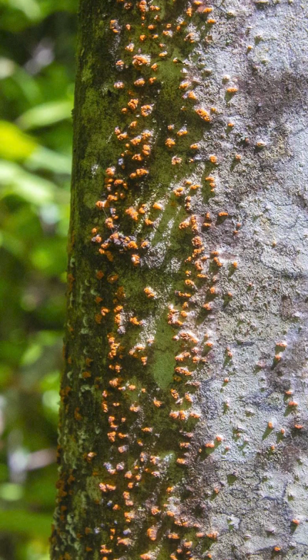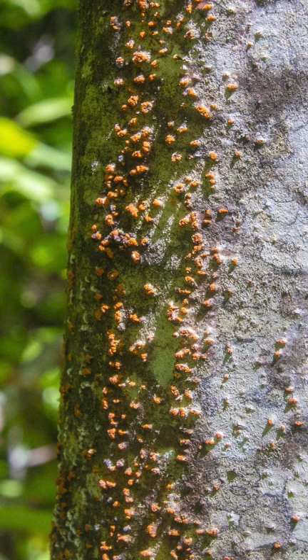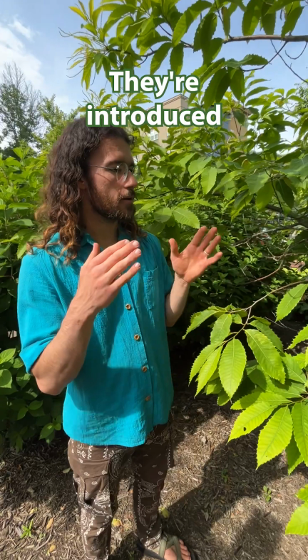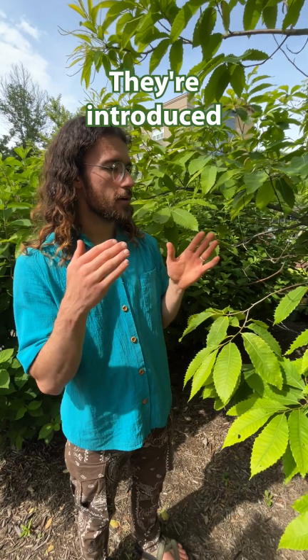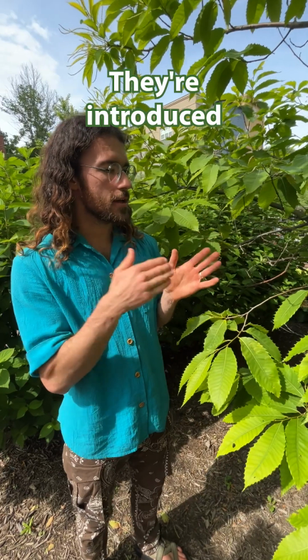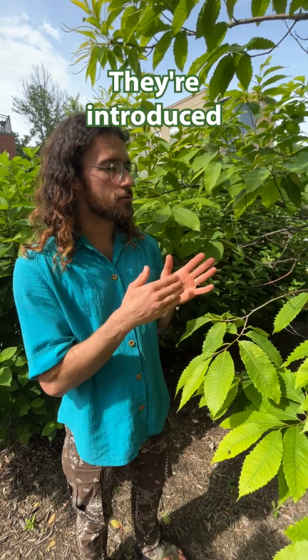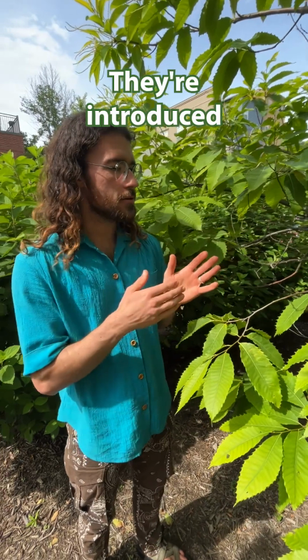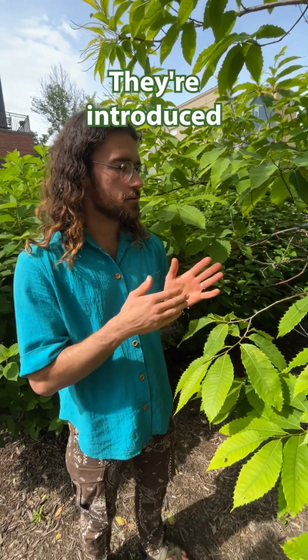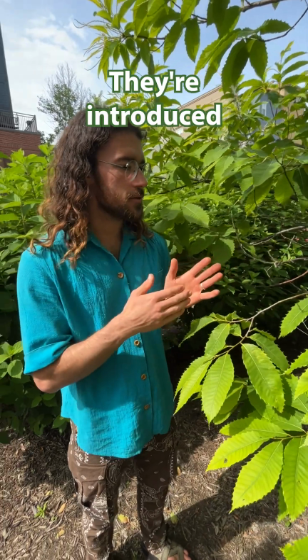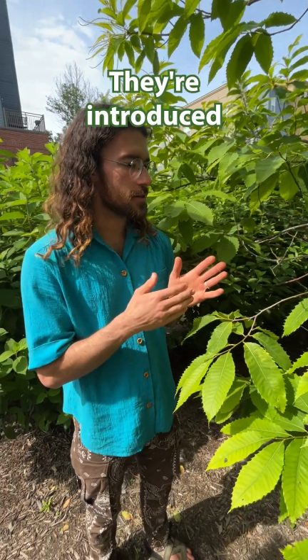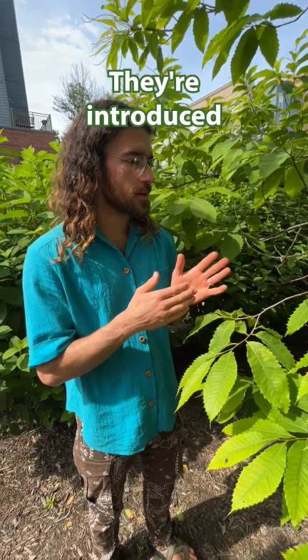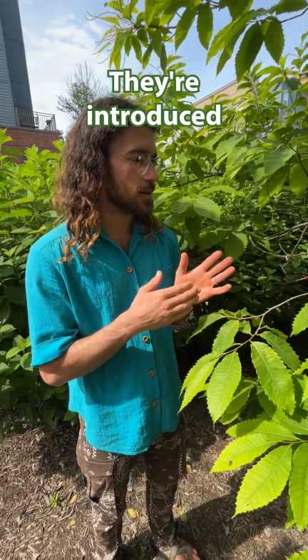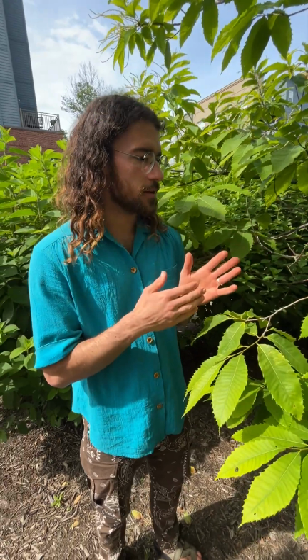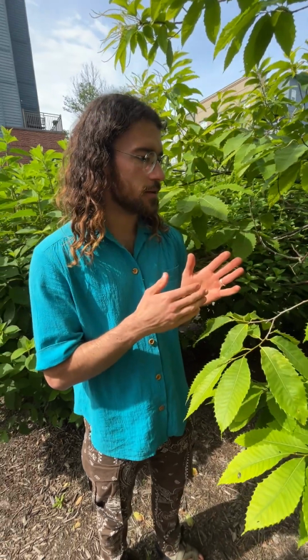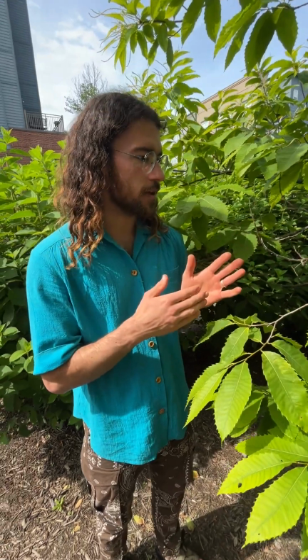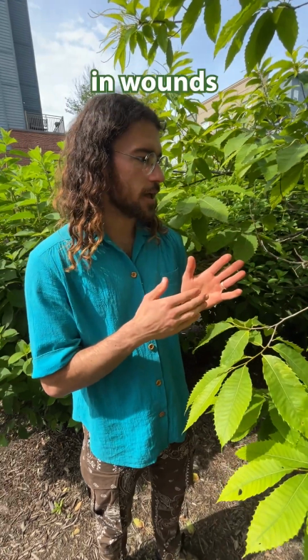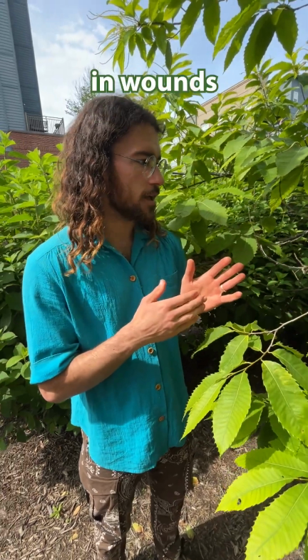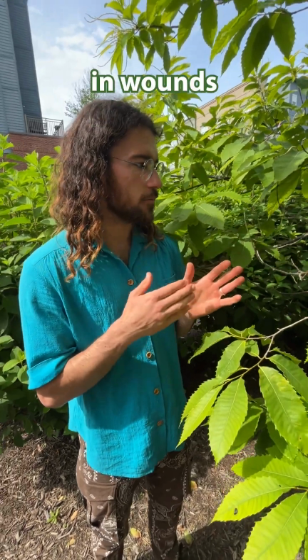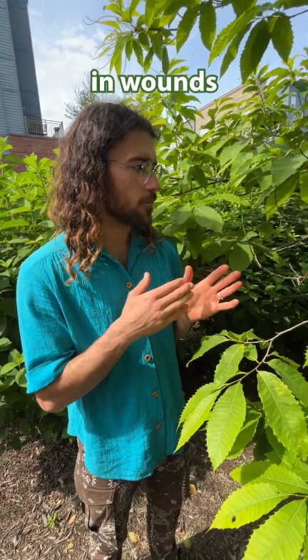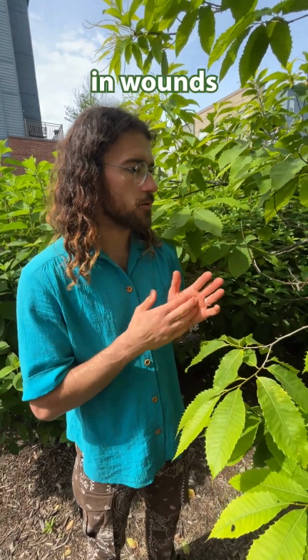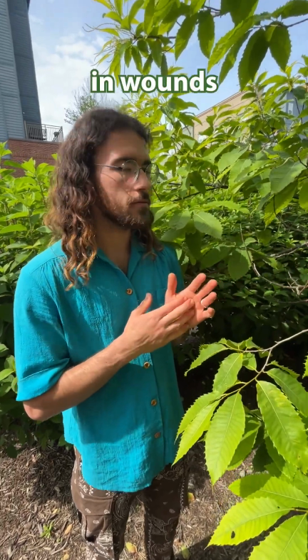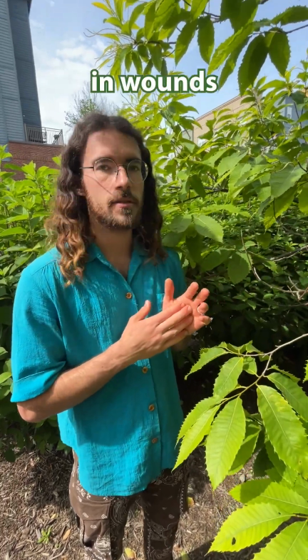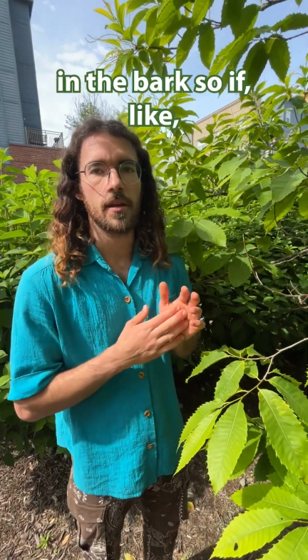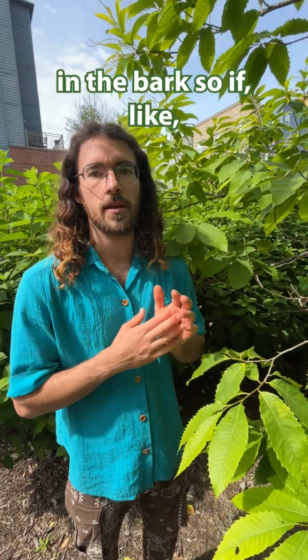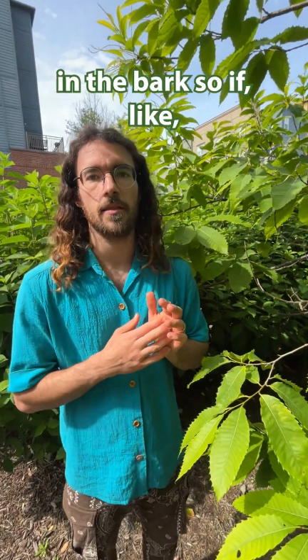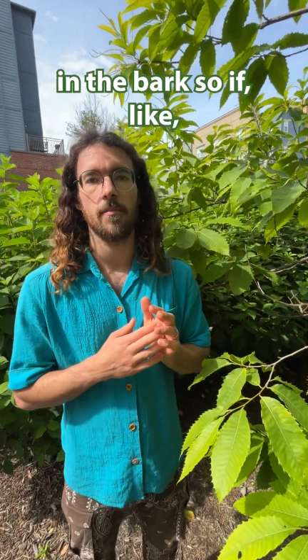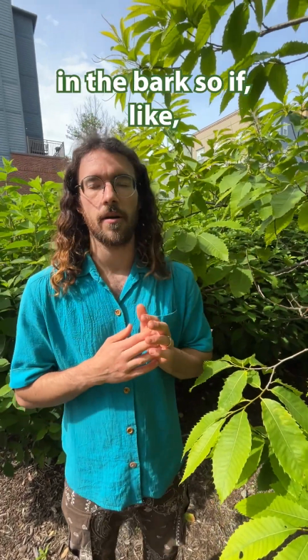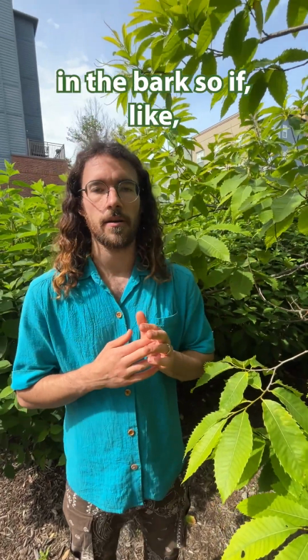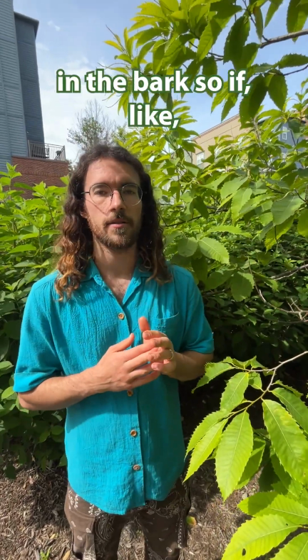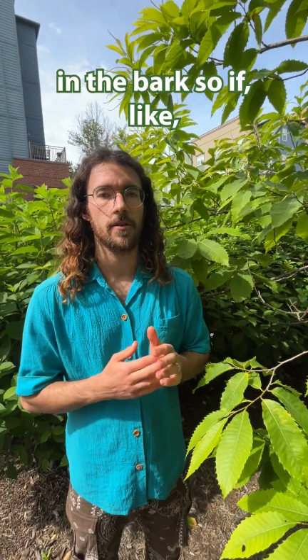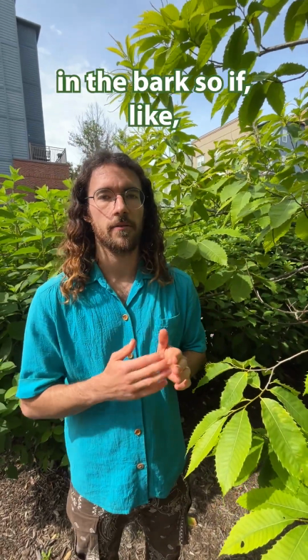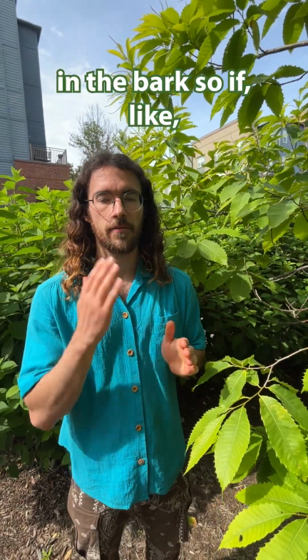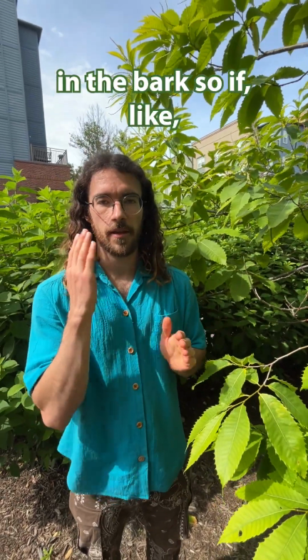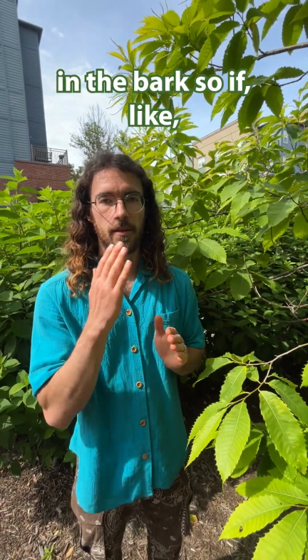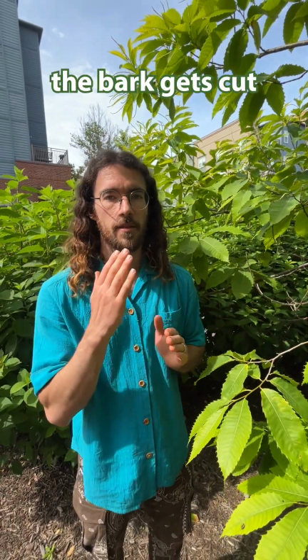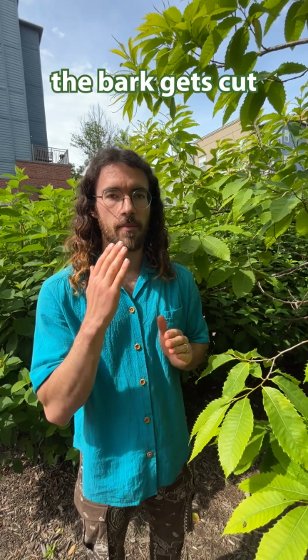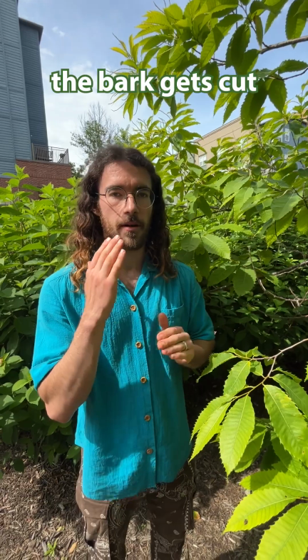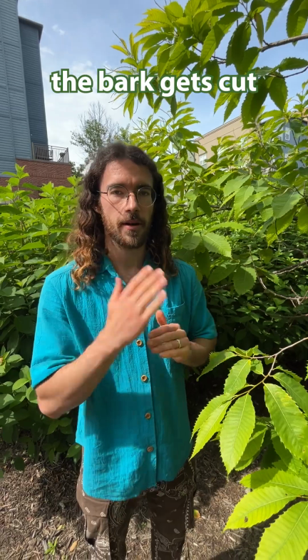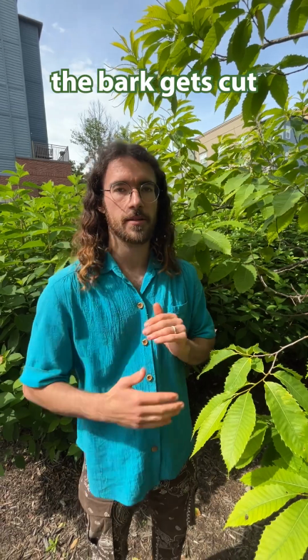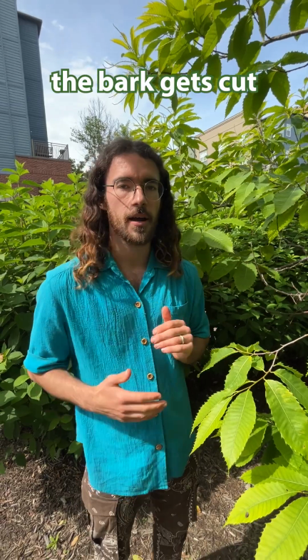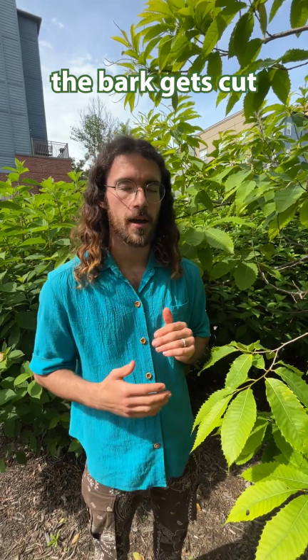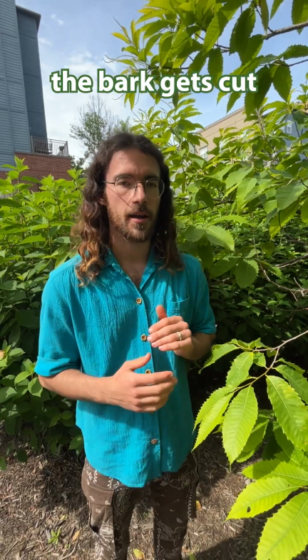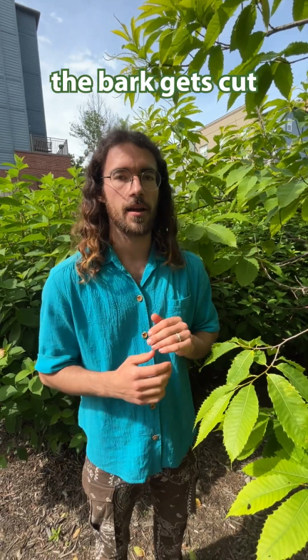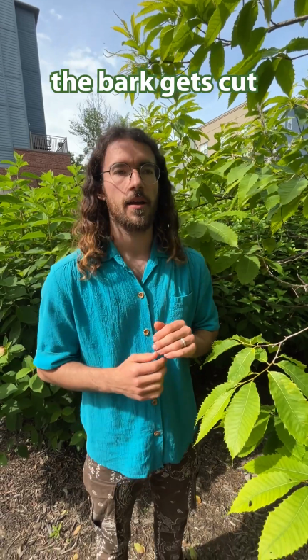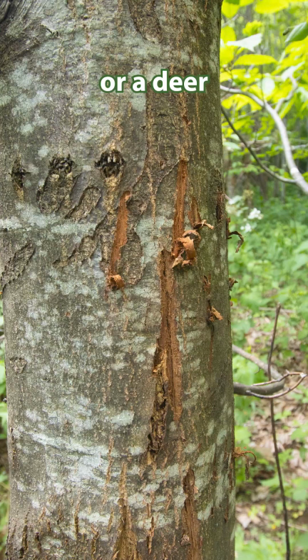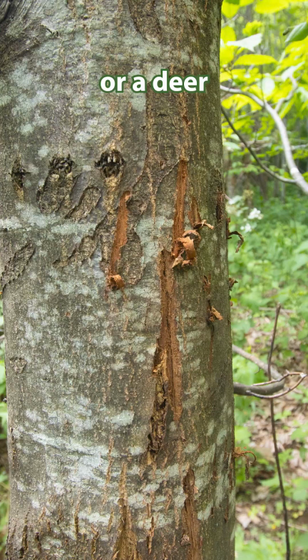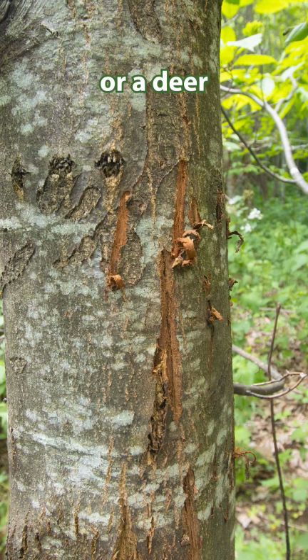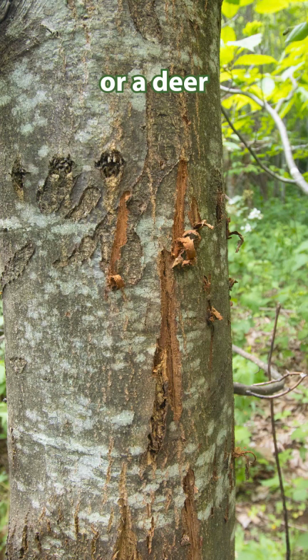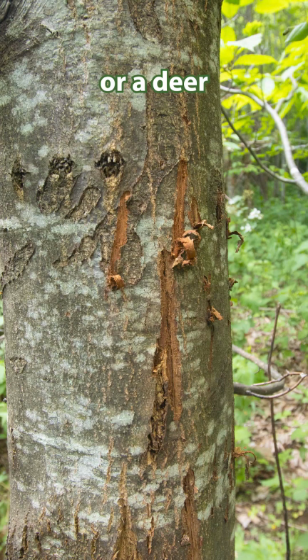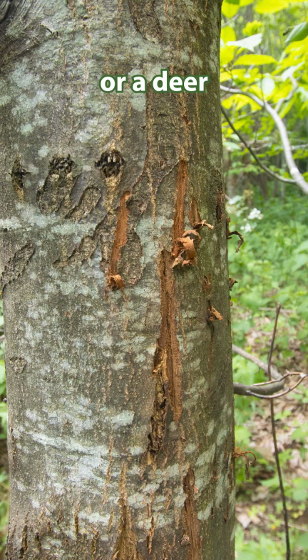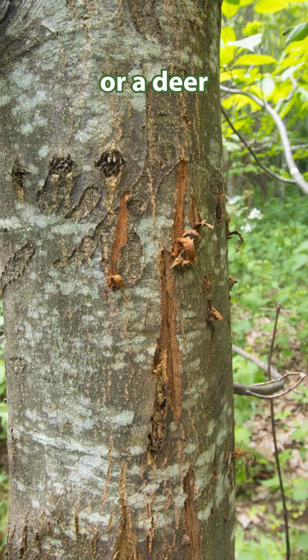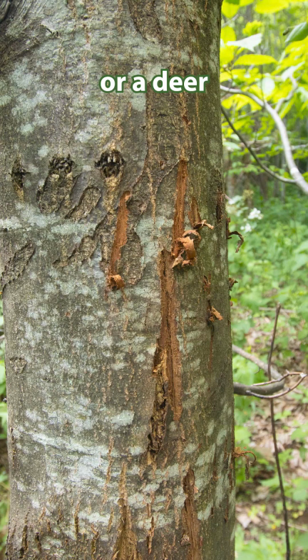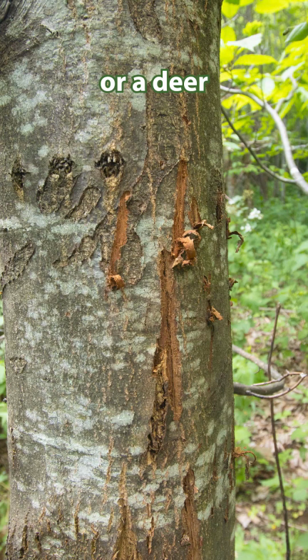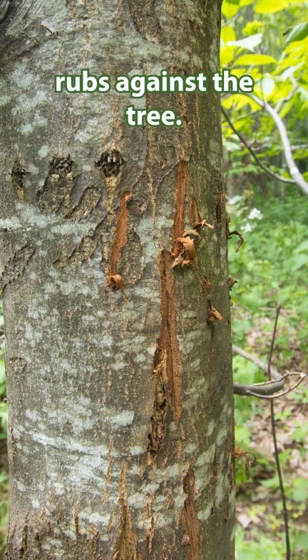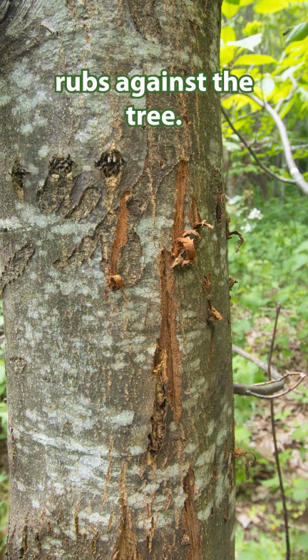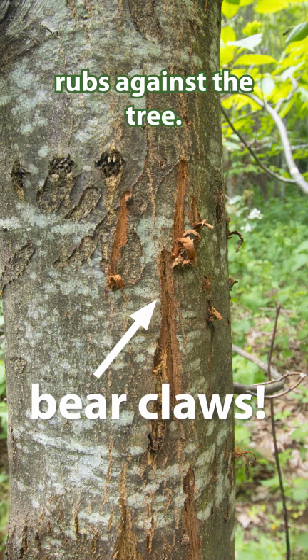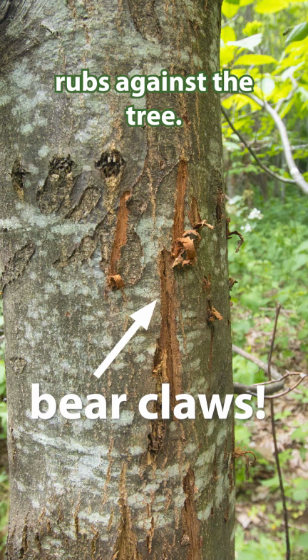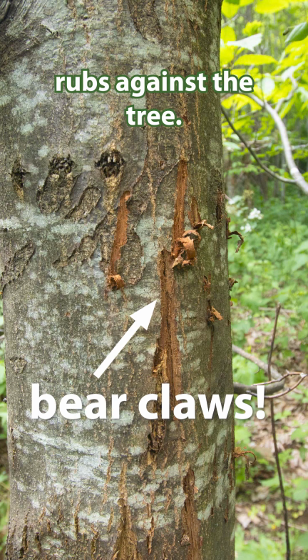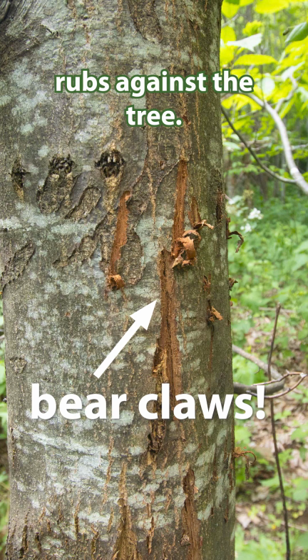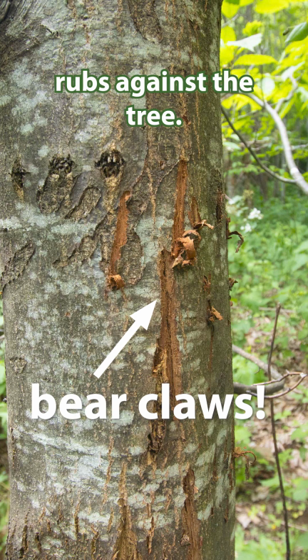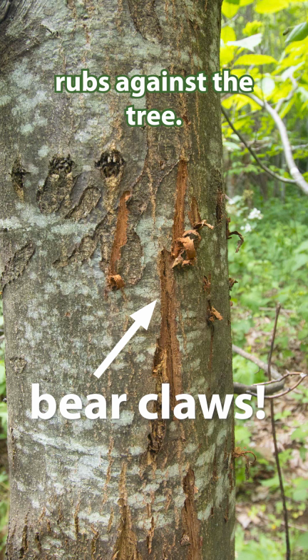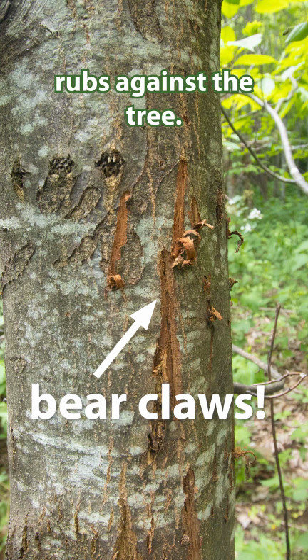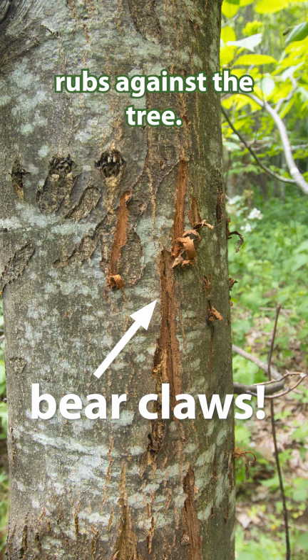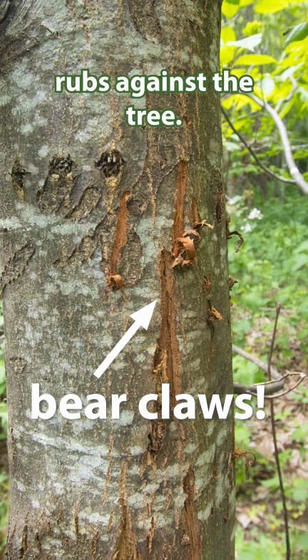Blight is introduced through wounds in the bark, so if the bark gets cut or a deer rubs against the tree.